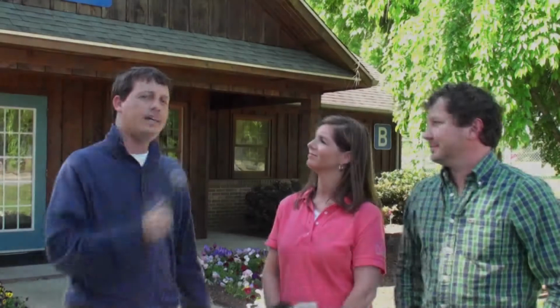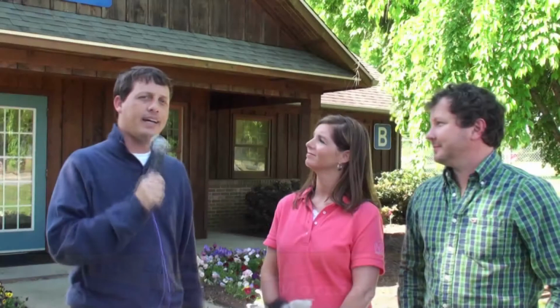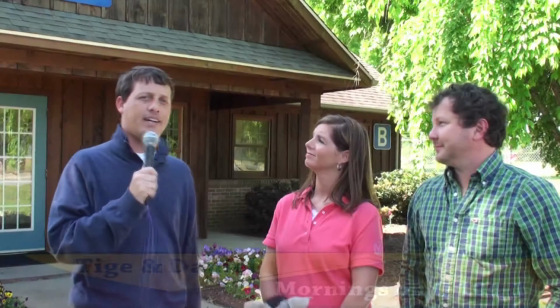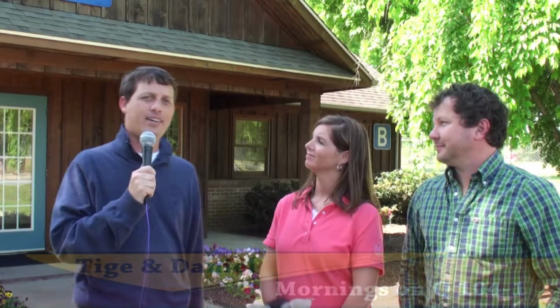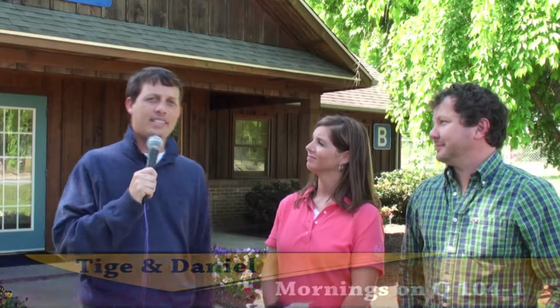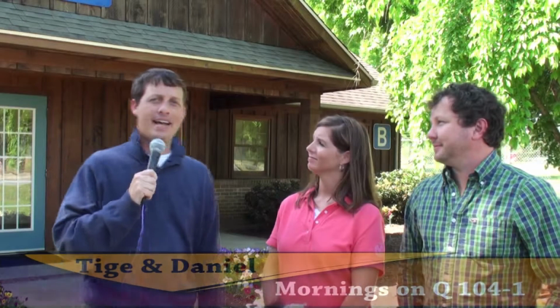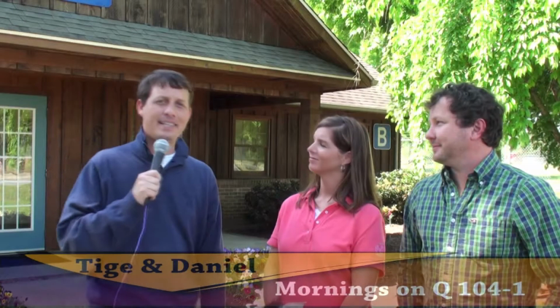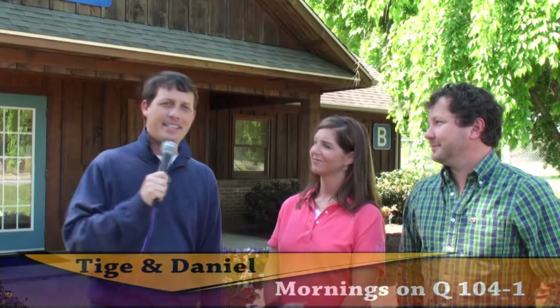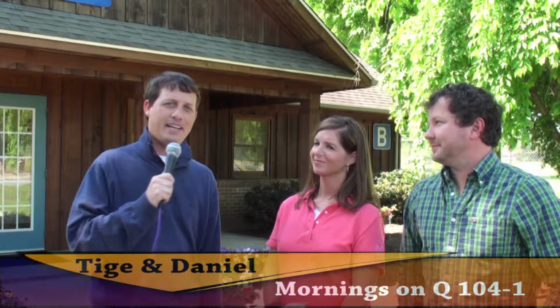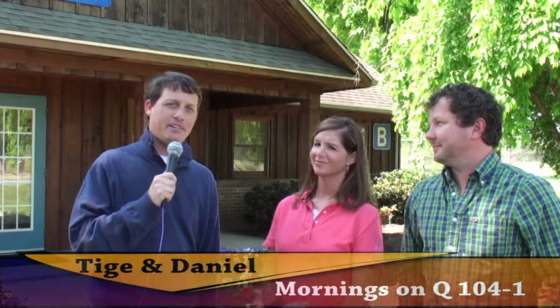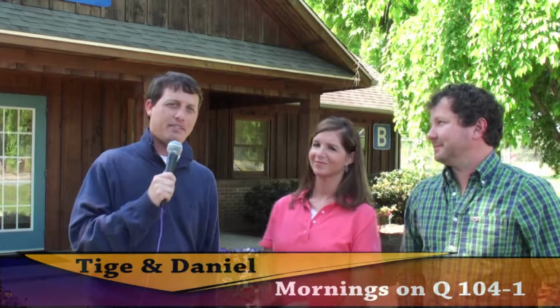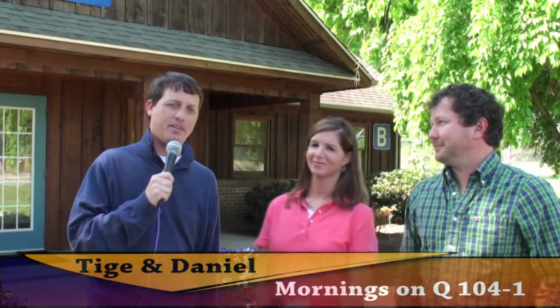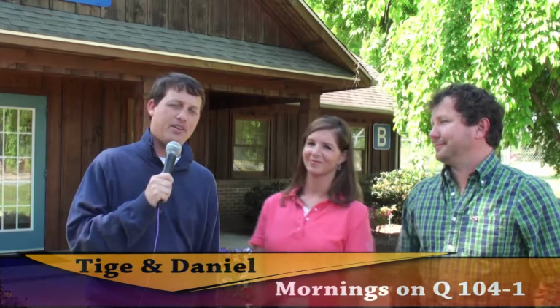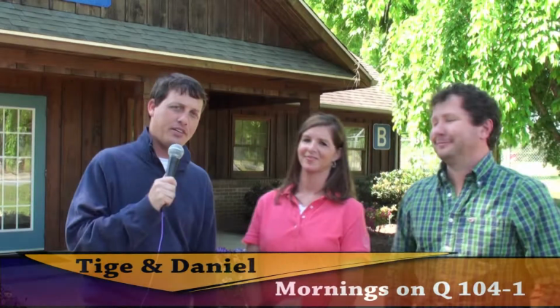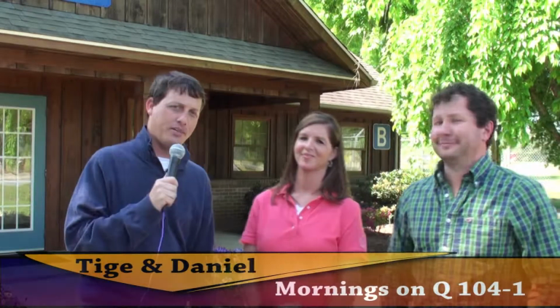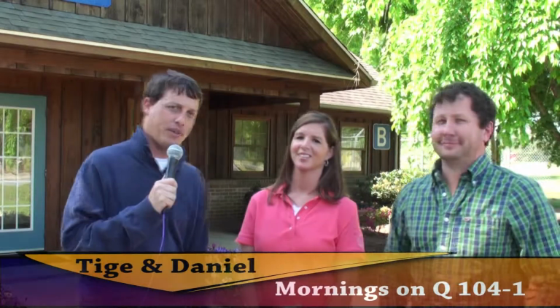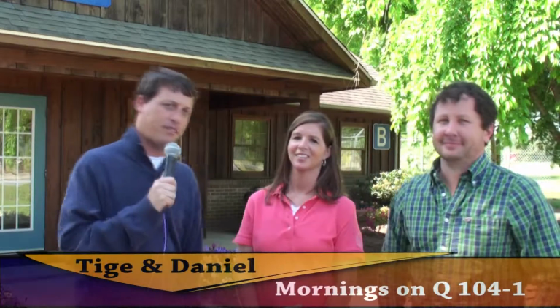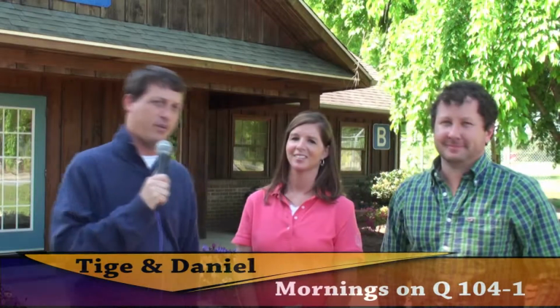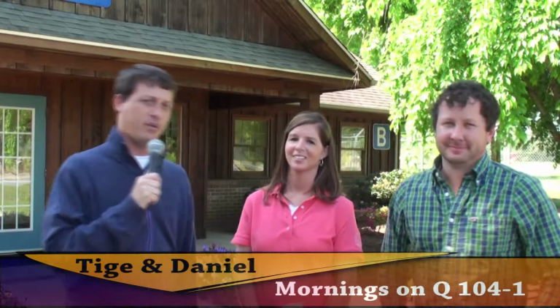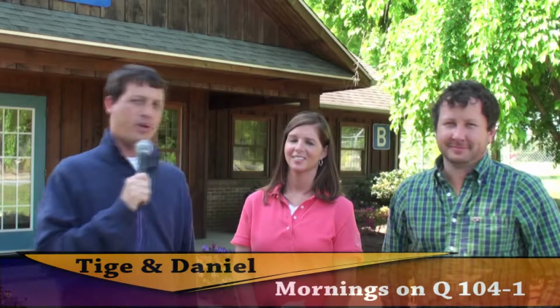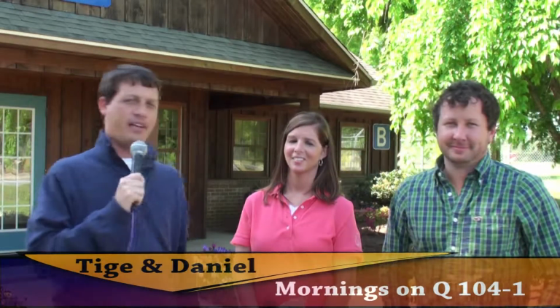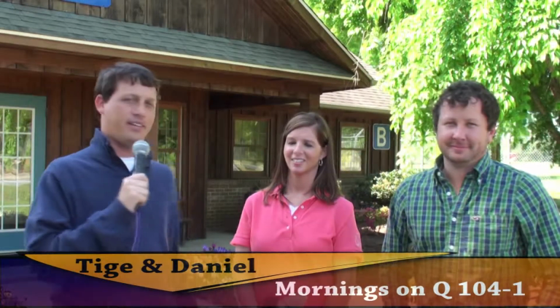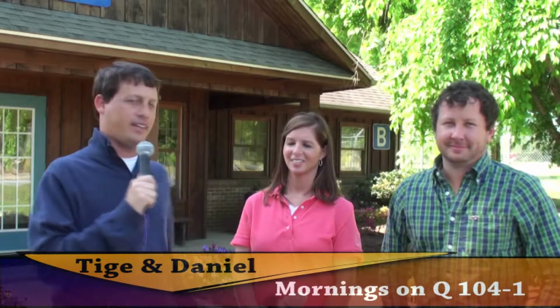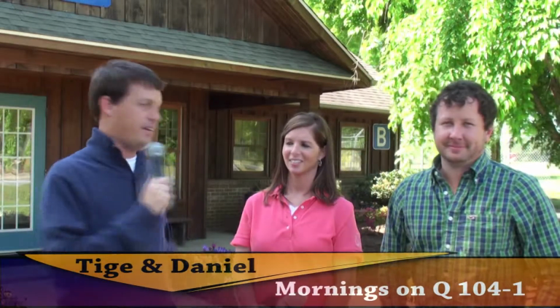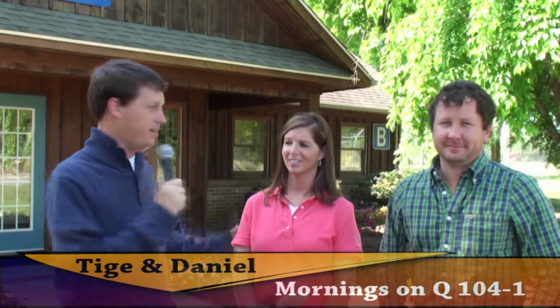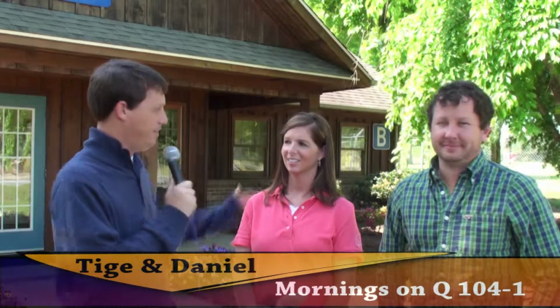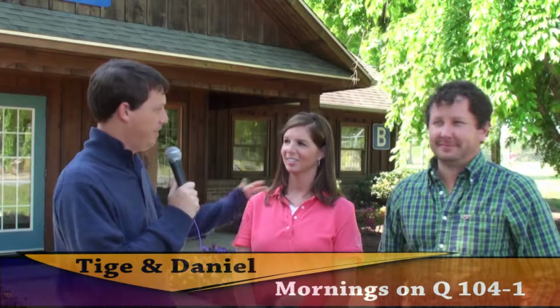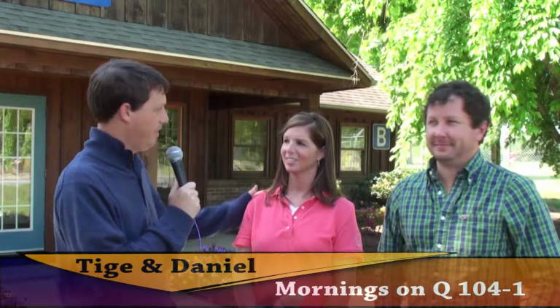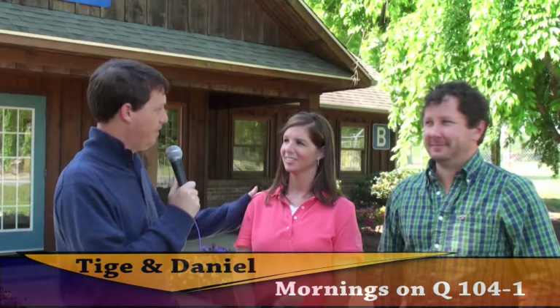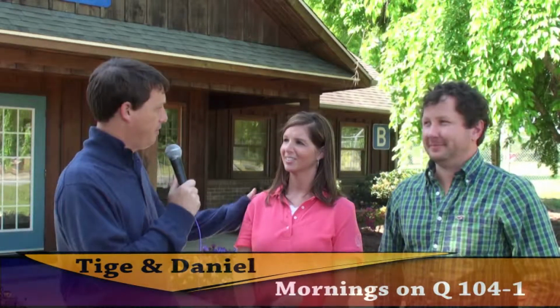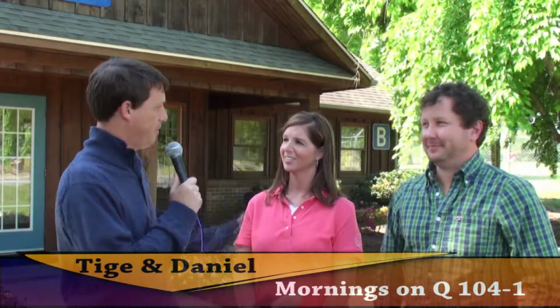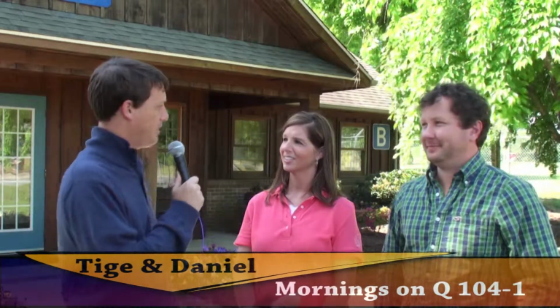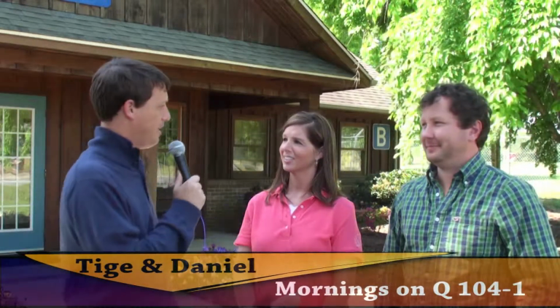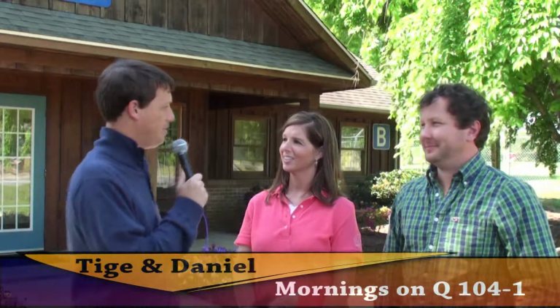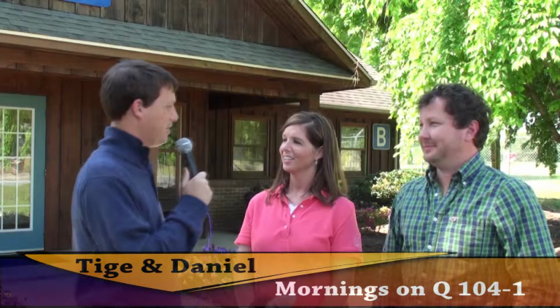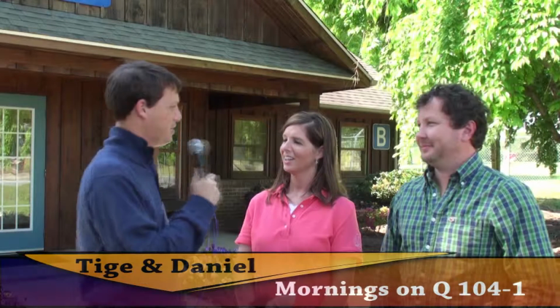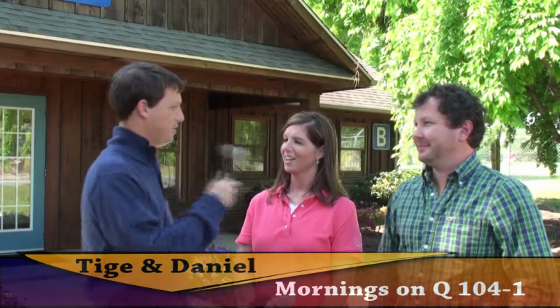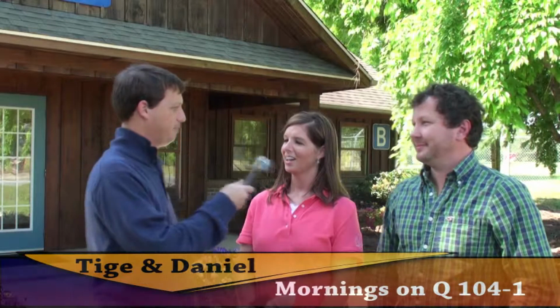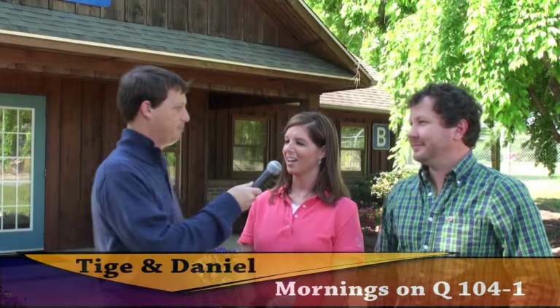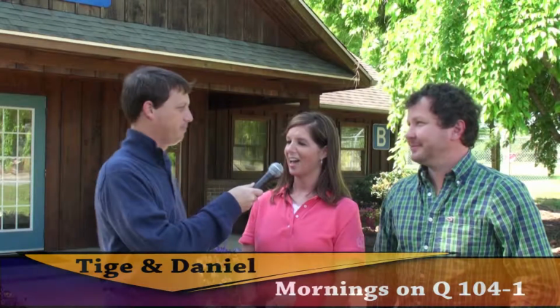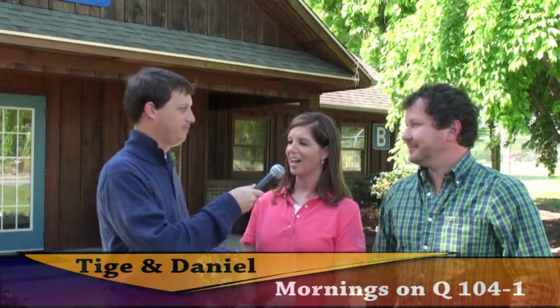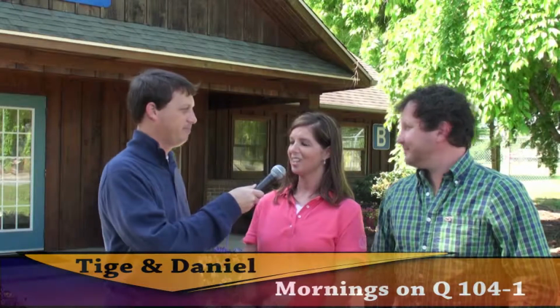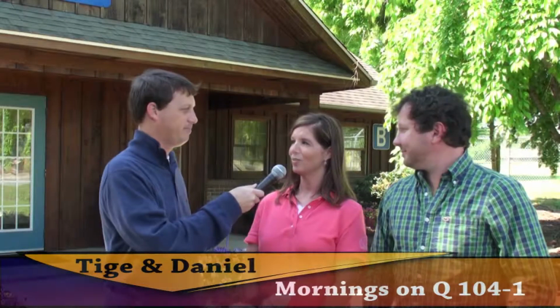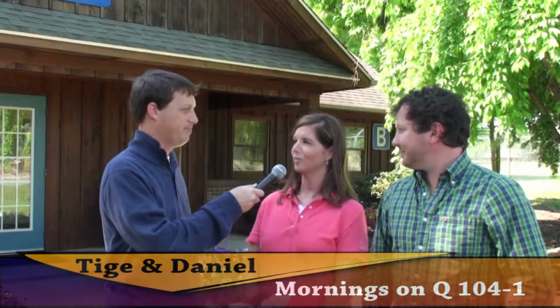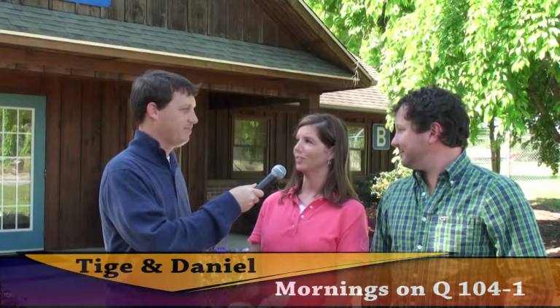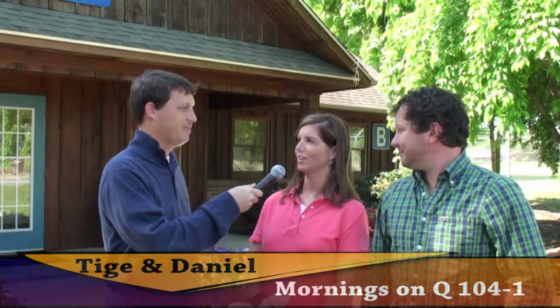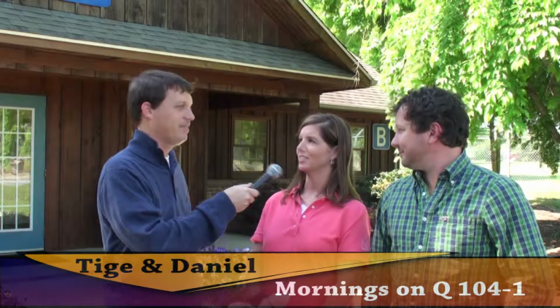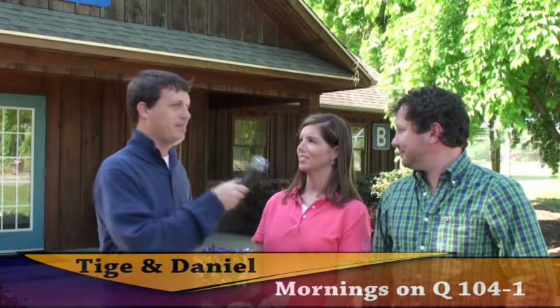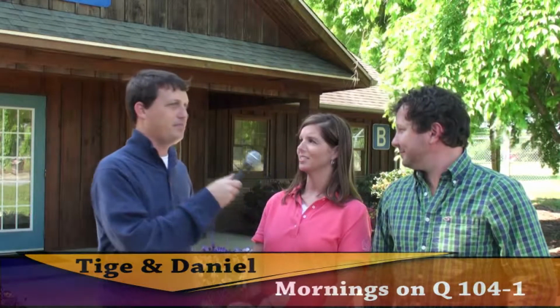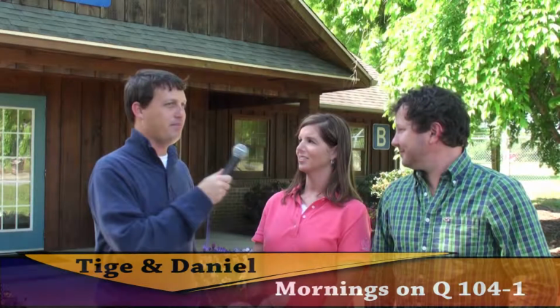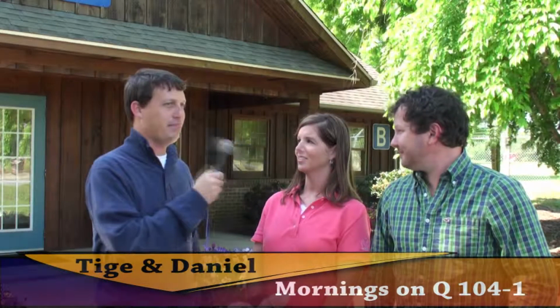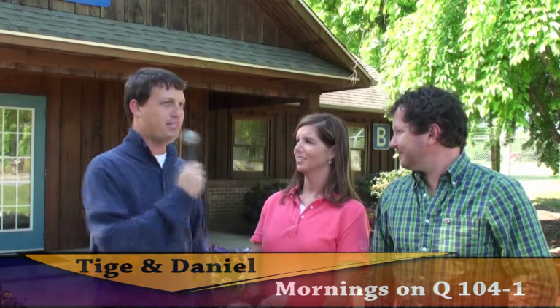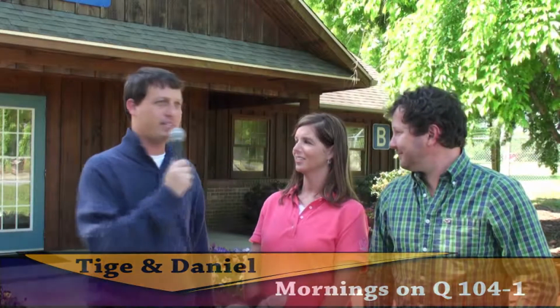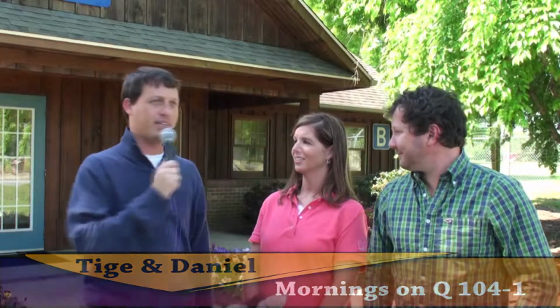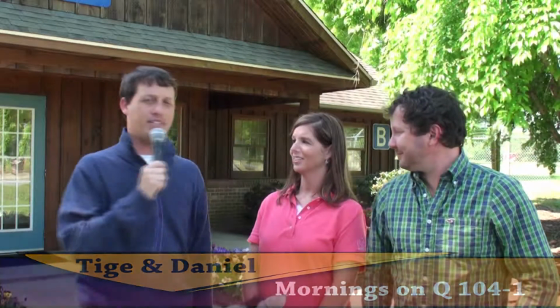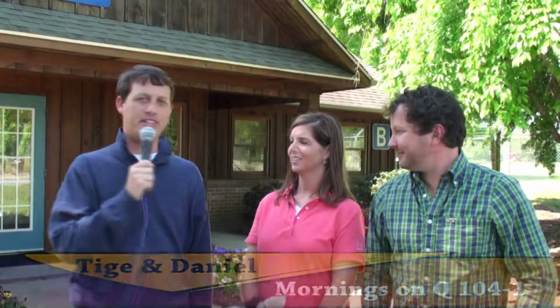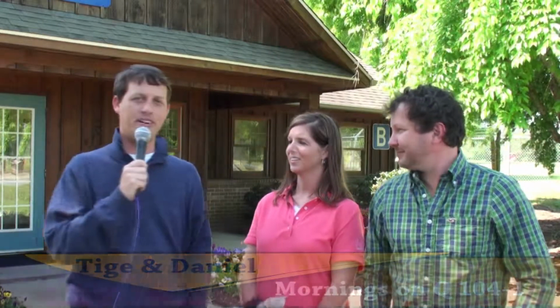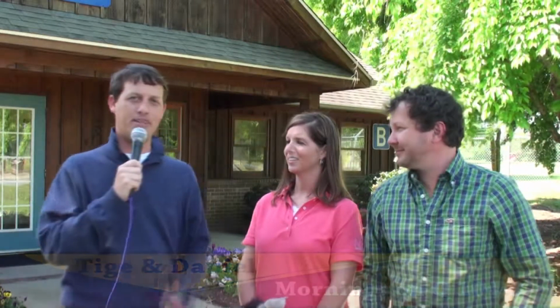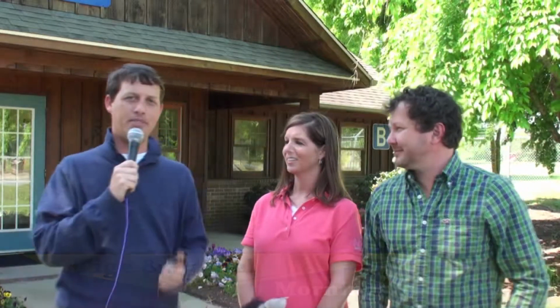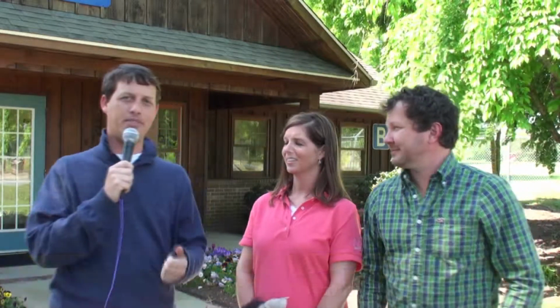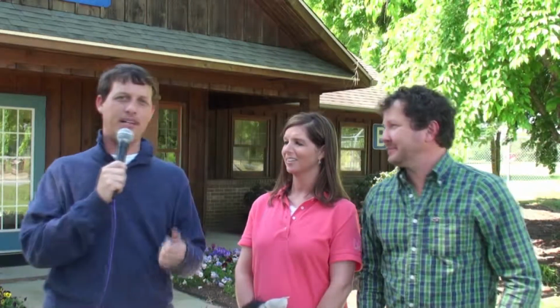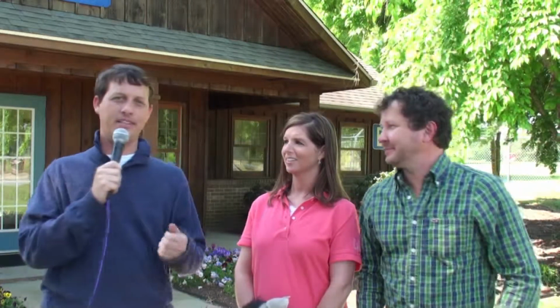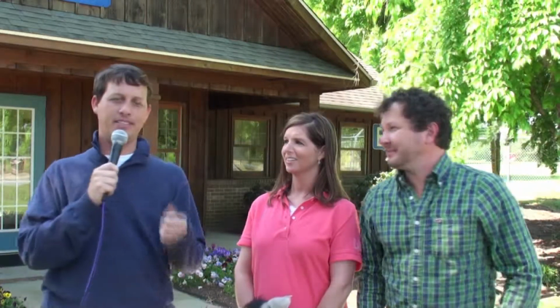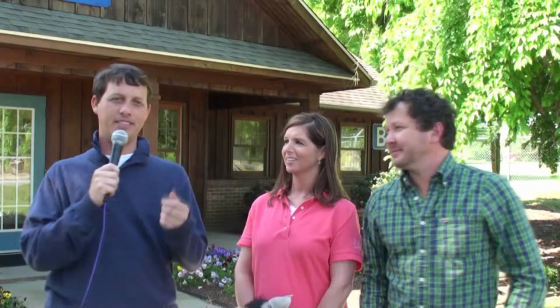Hey y'all, it's Ty and Daniel from the new Q1041 here with our new friend. Are we friends yet? I'm not sure. I think we're friends. Misty Green, she called up to the radio station.